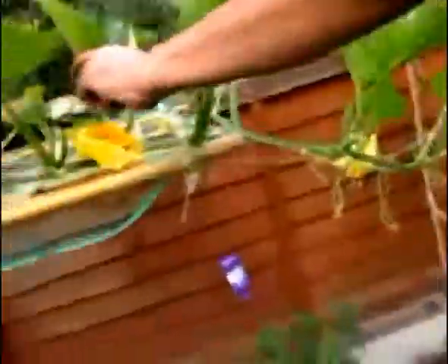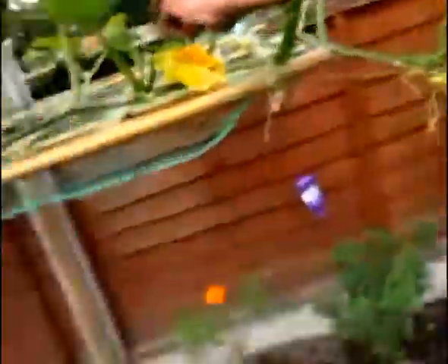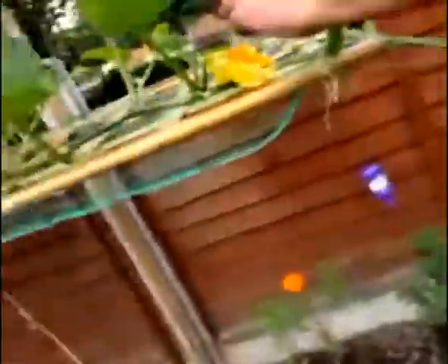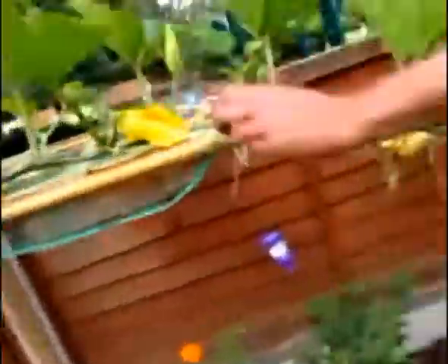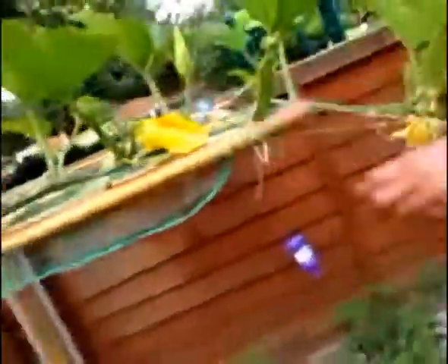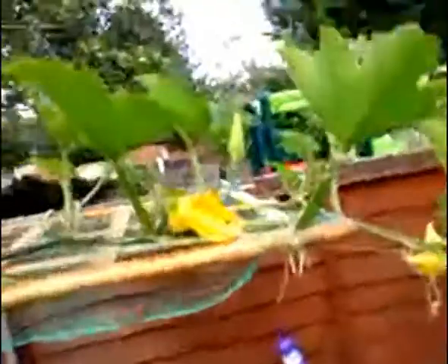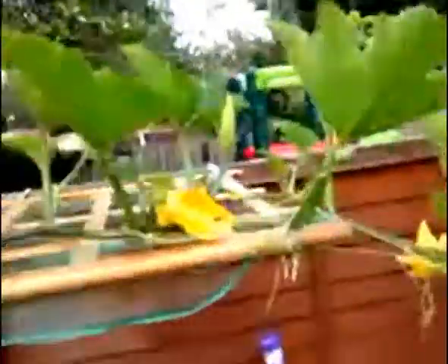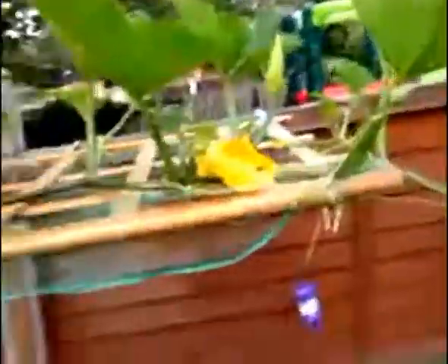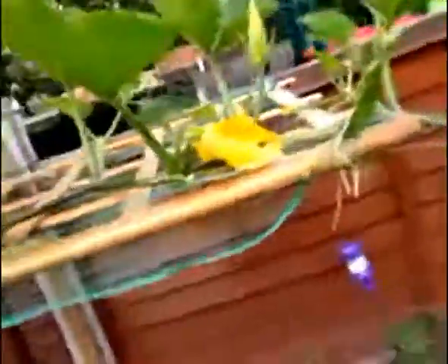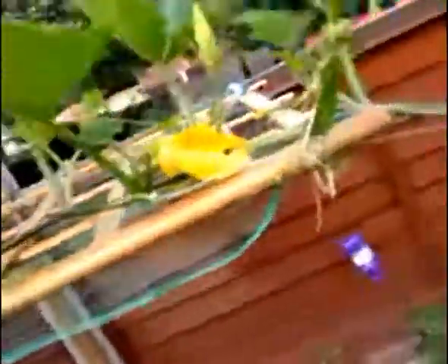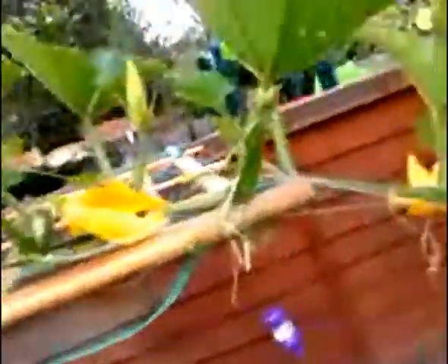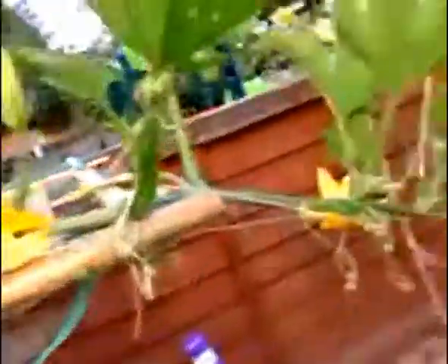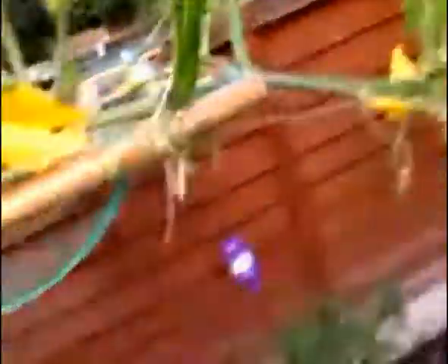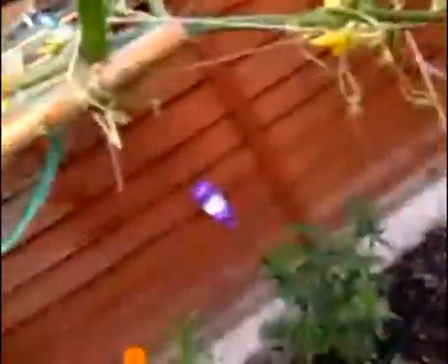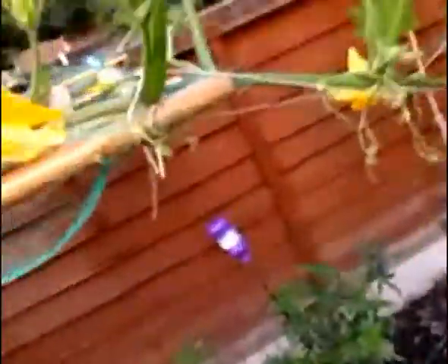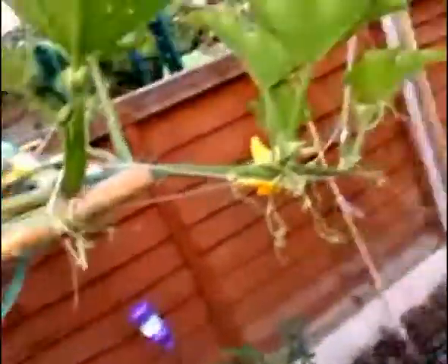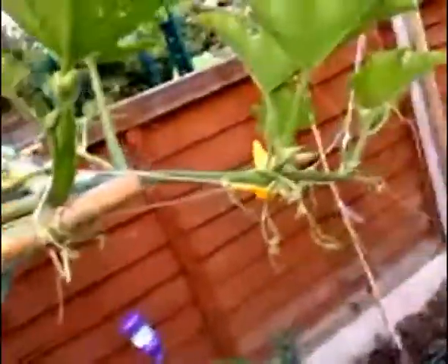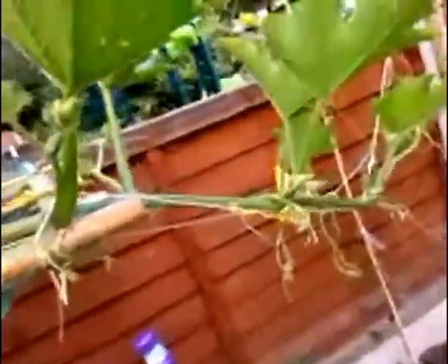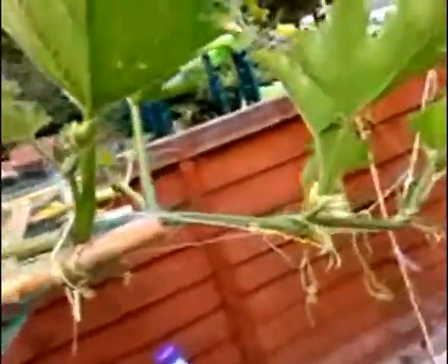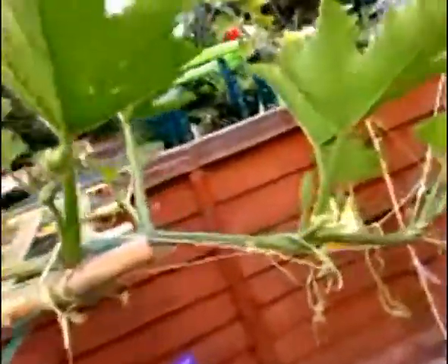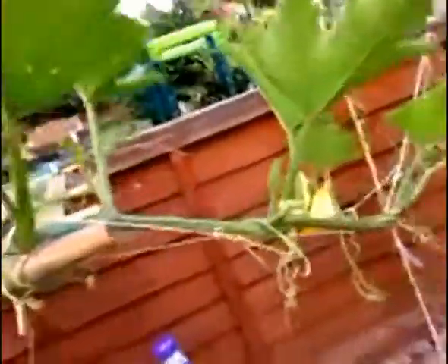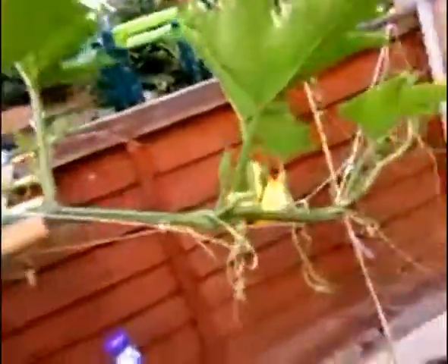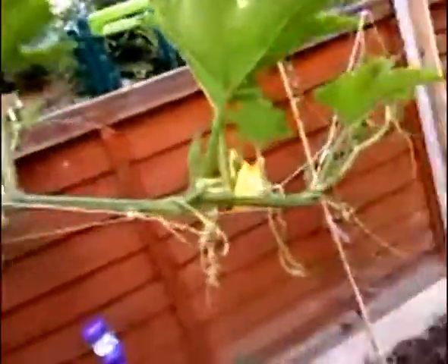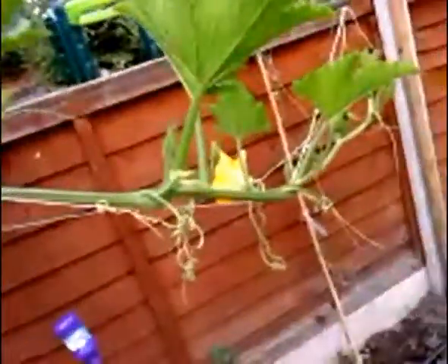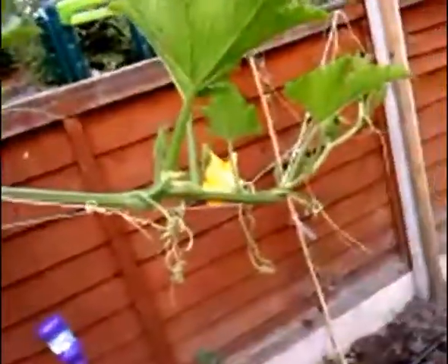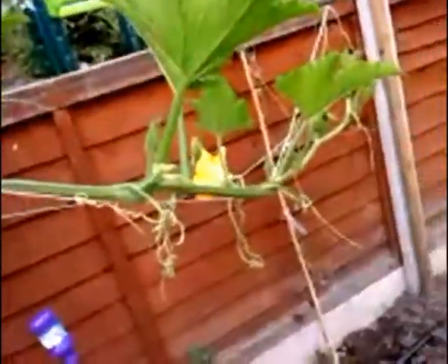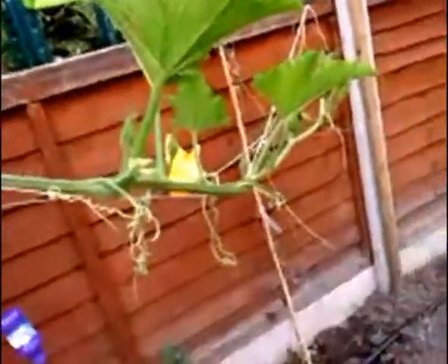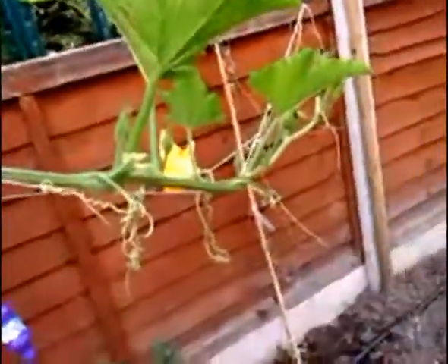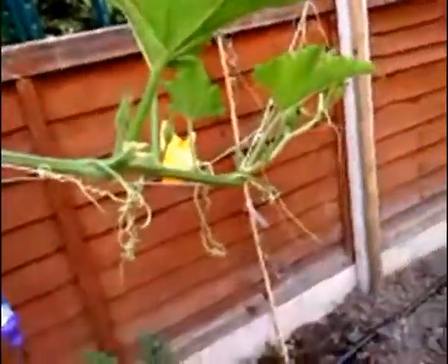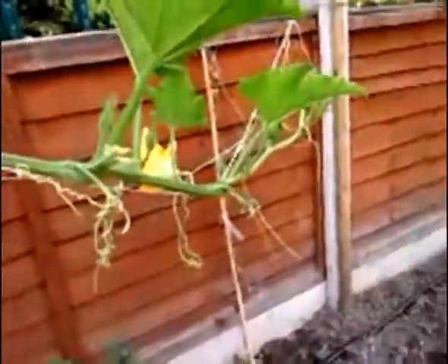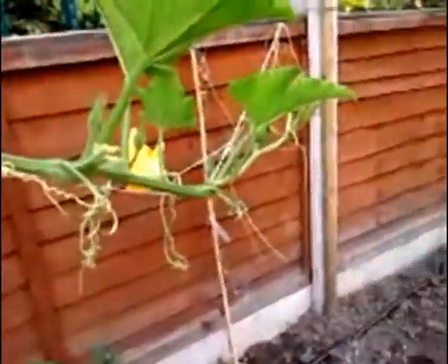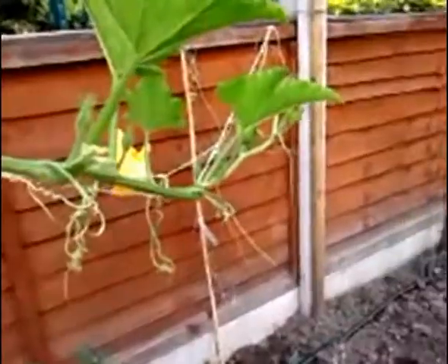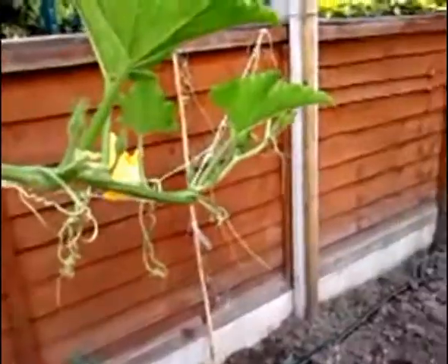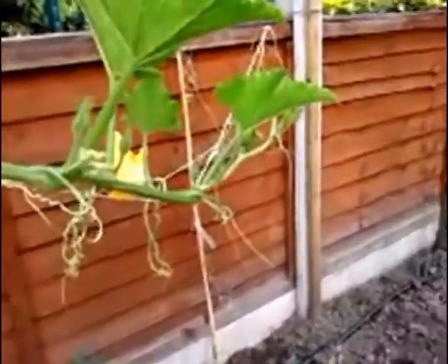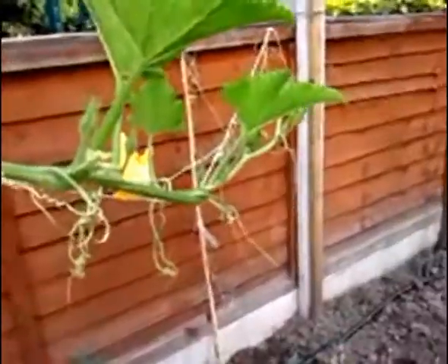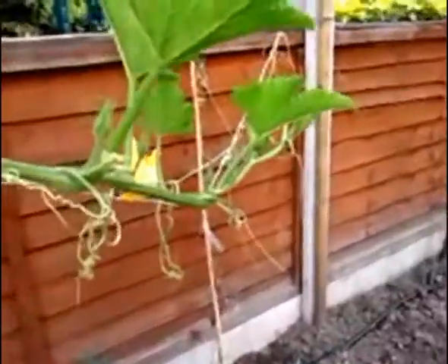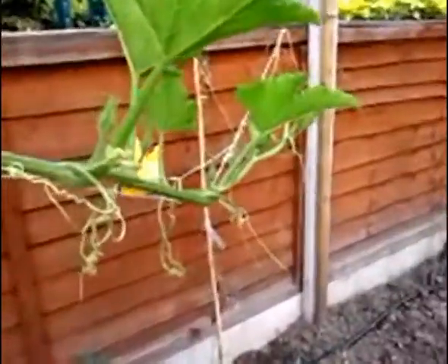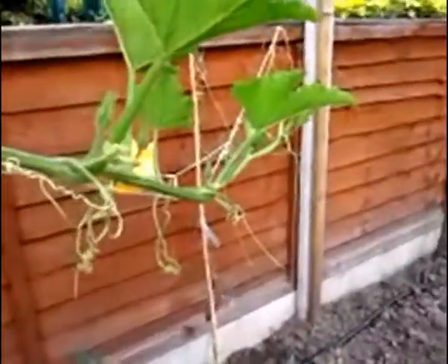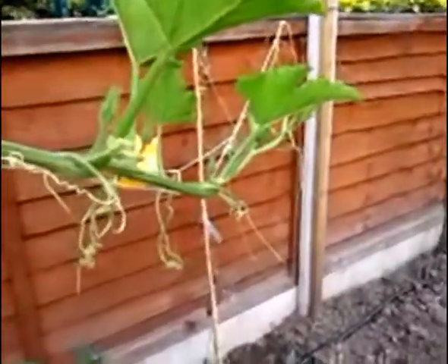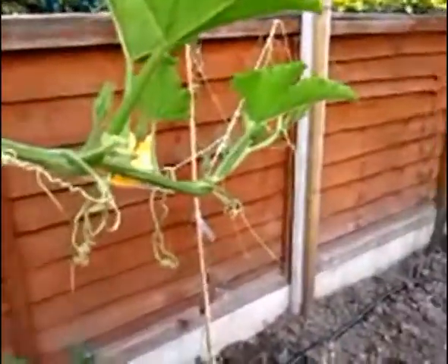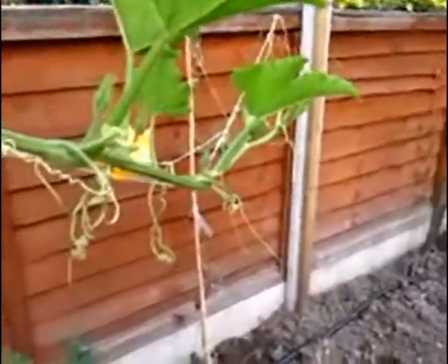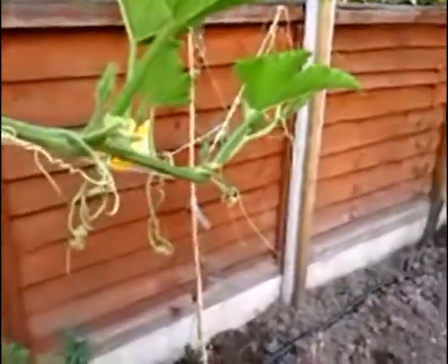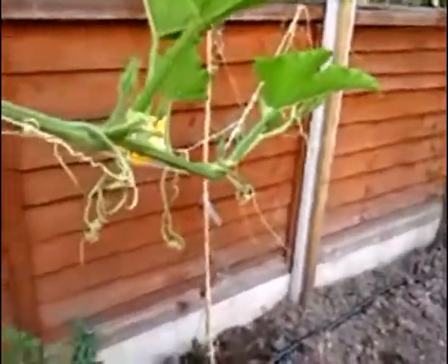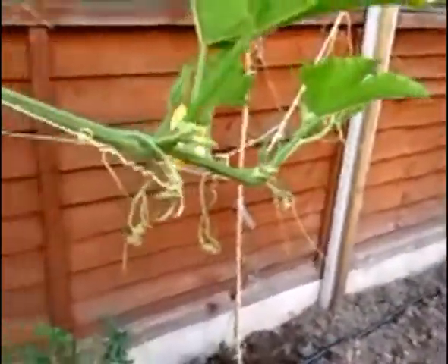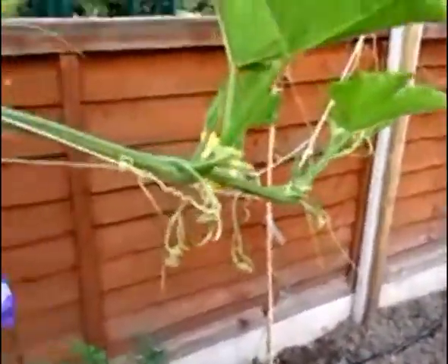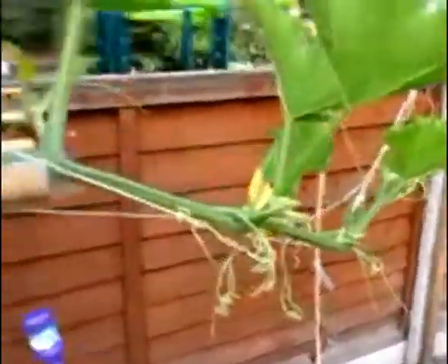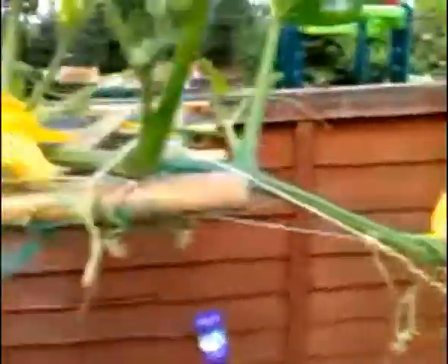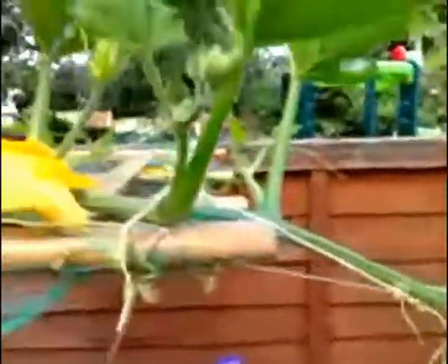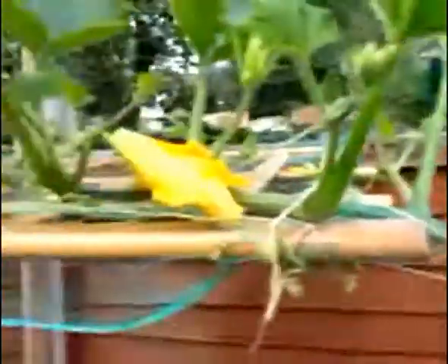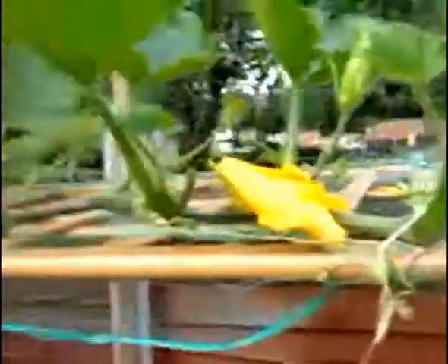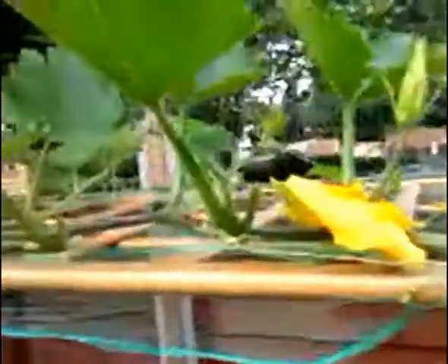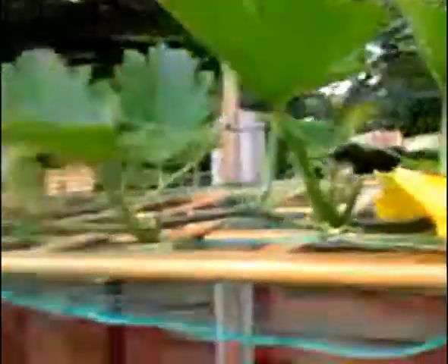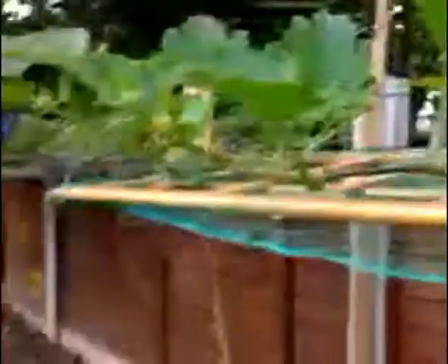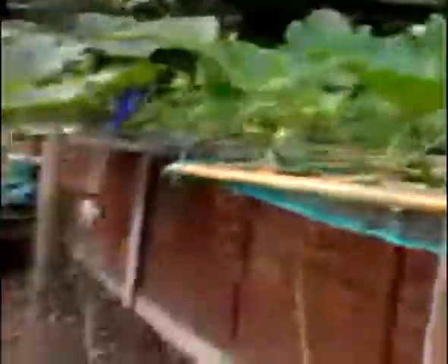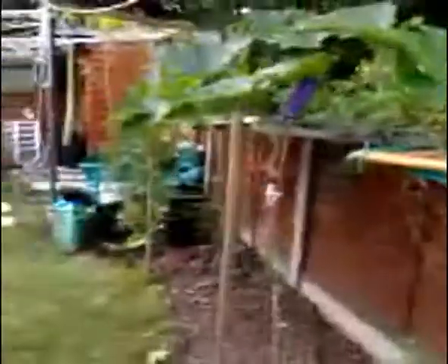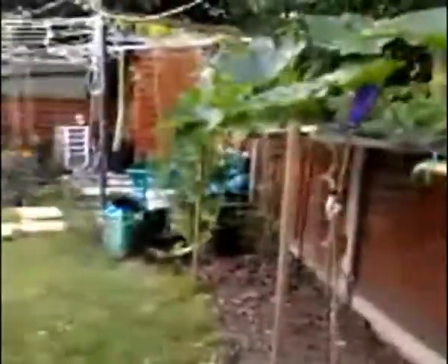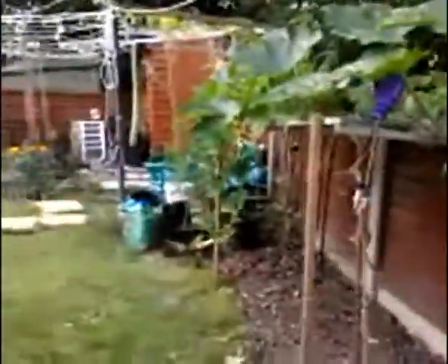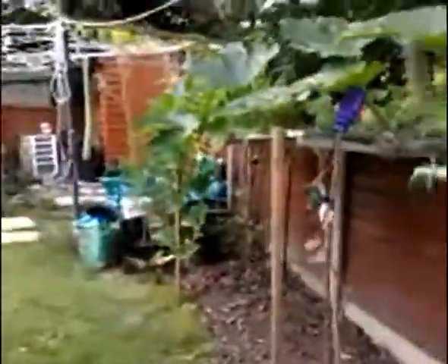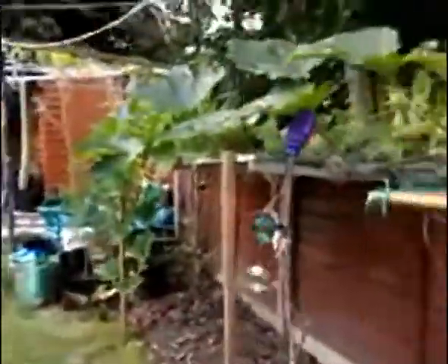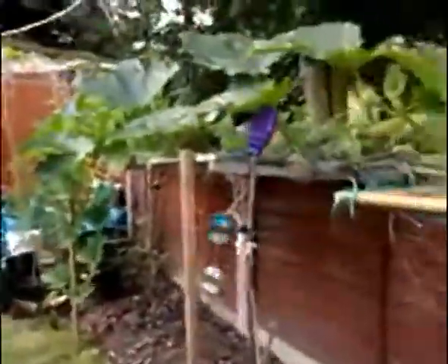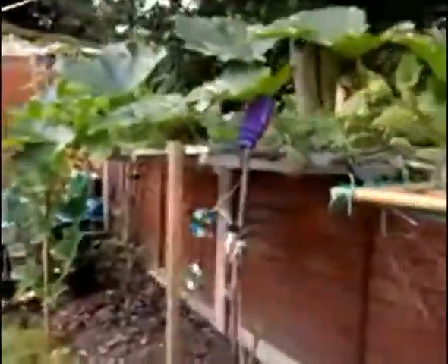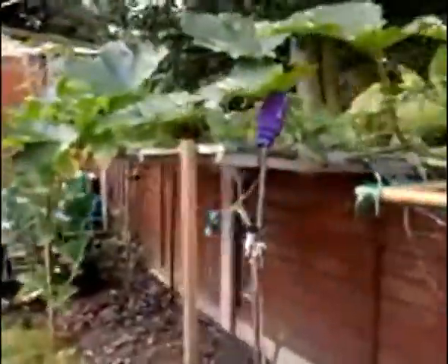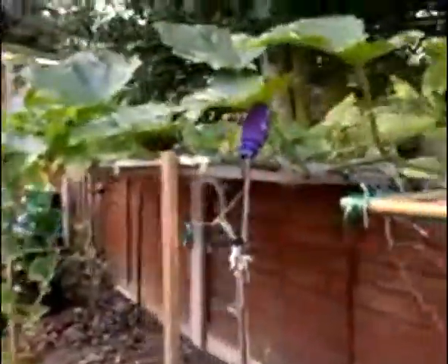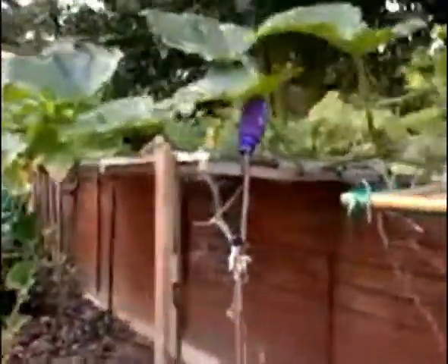And then you can chuck your flower petal in the bin if you want to, or you can even use that to cook.